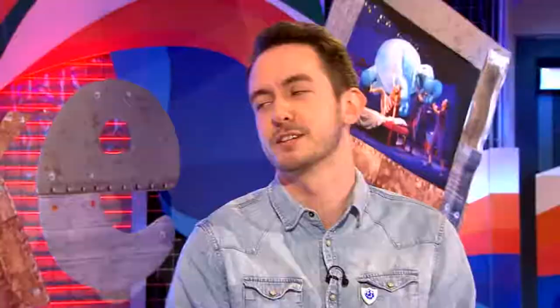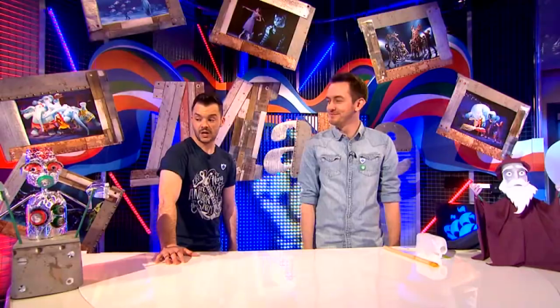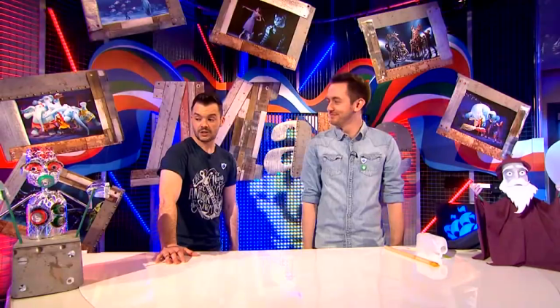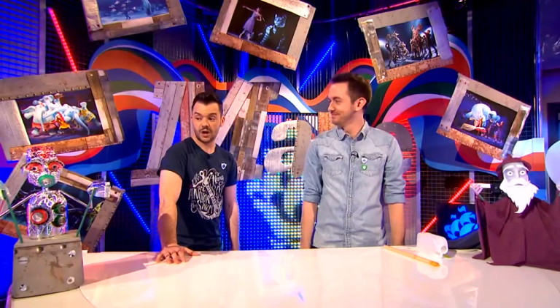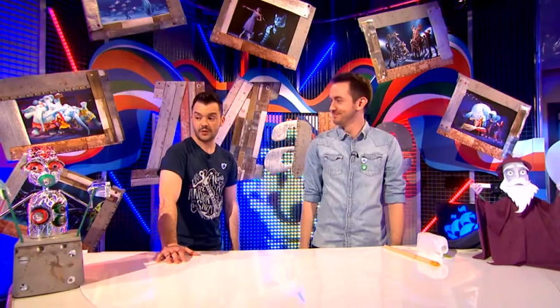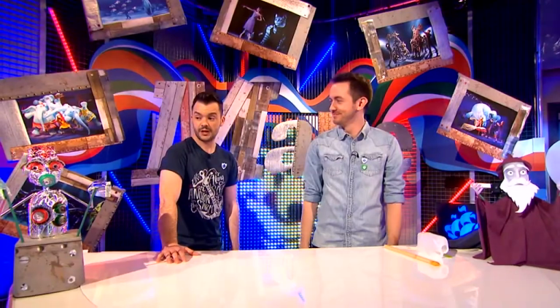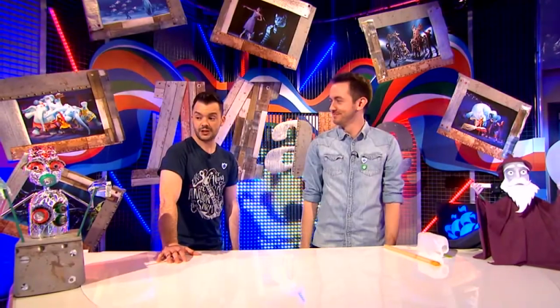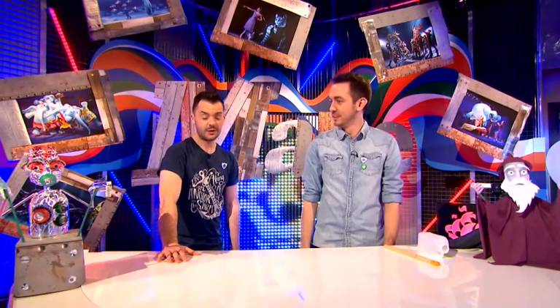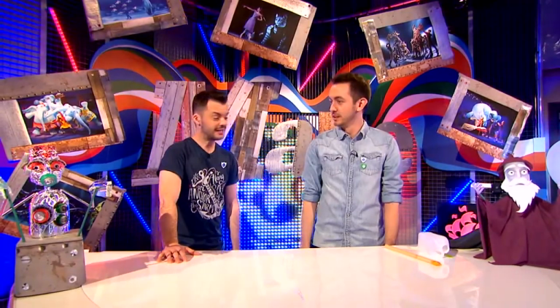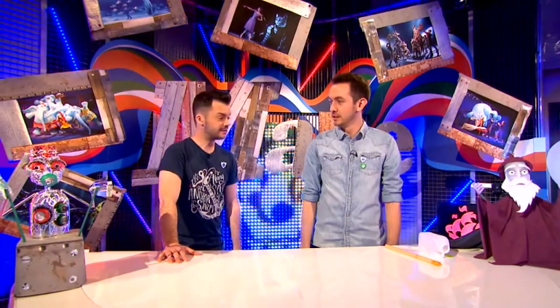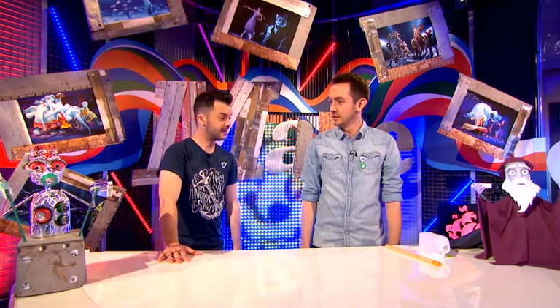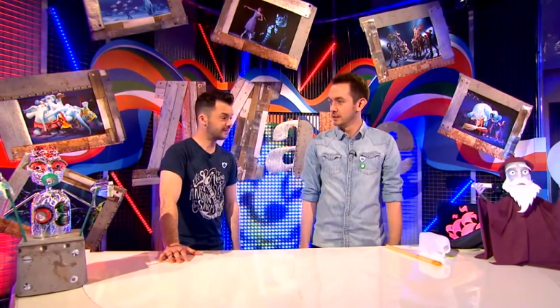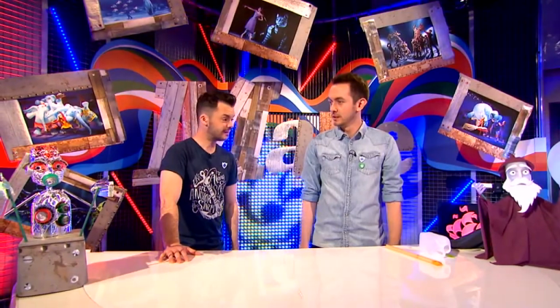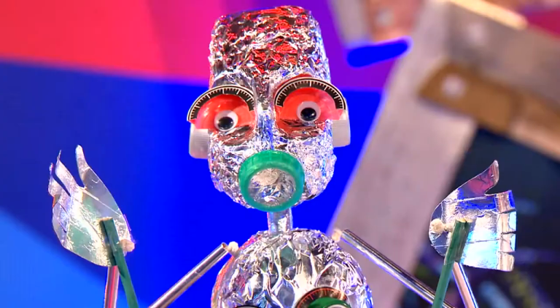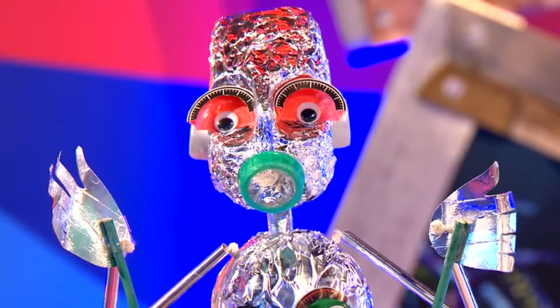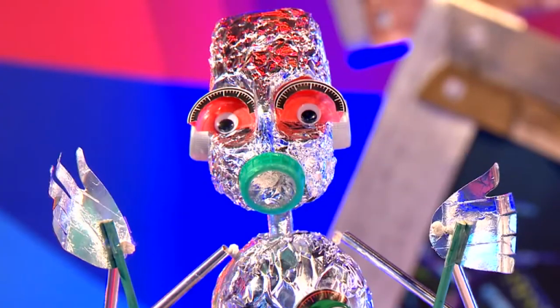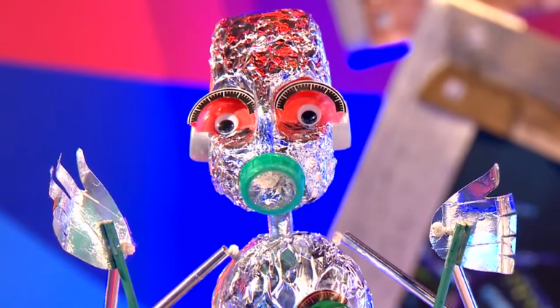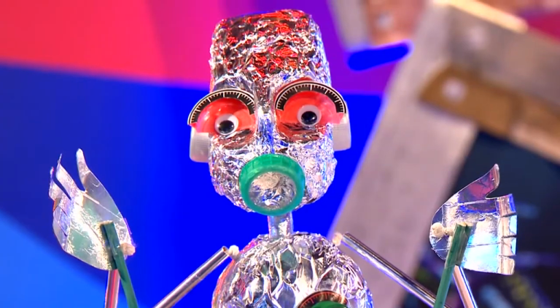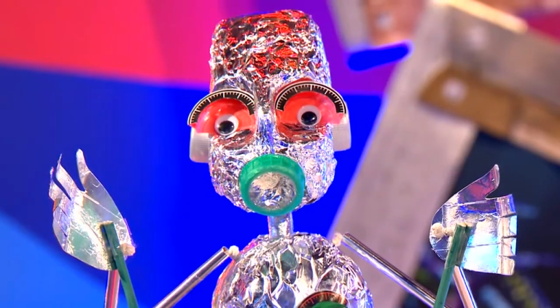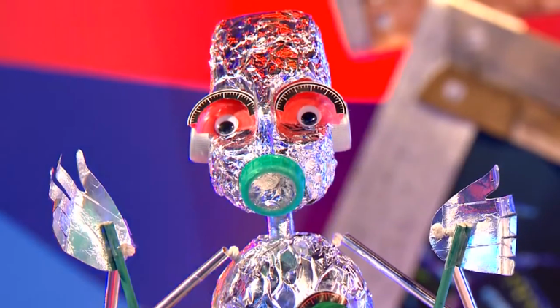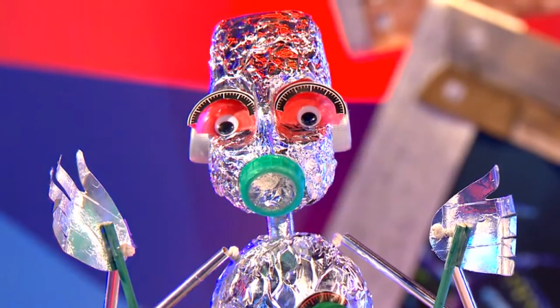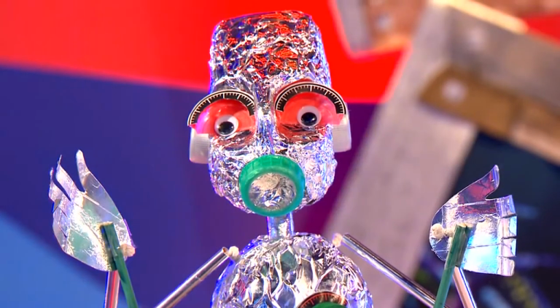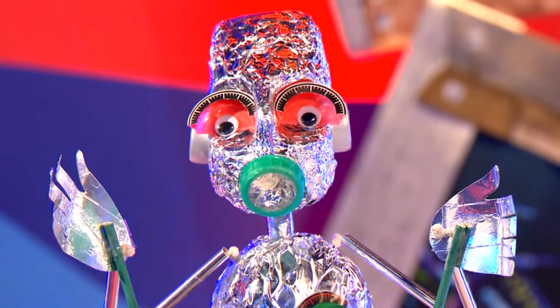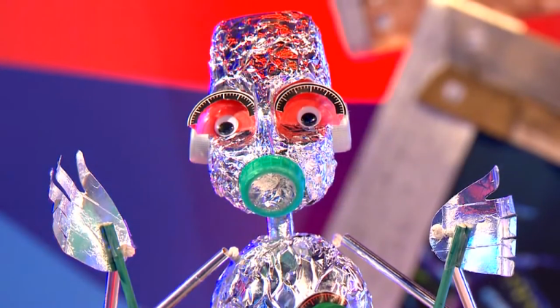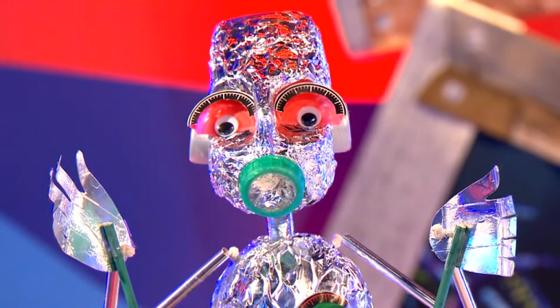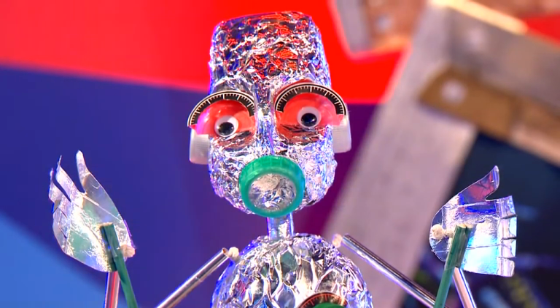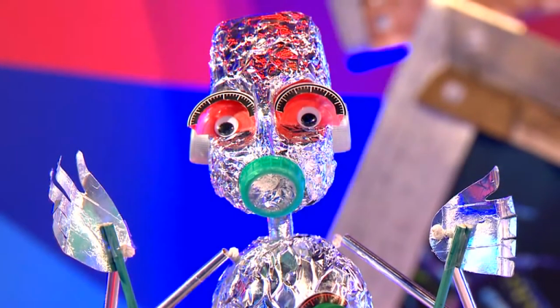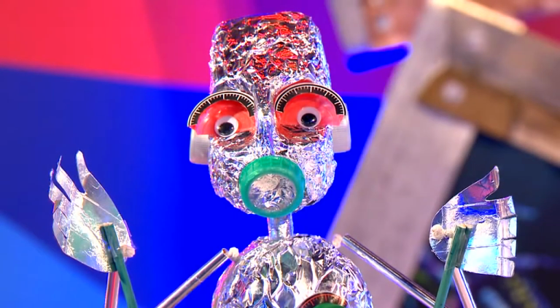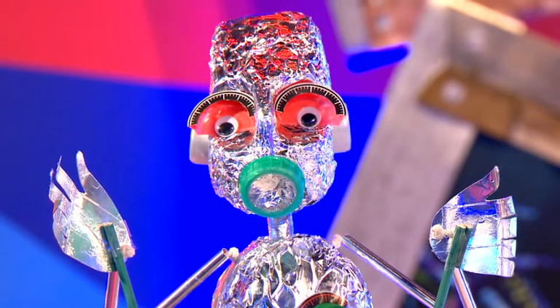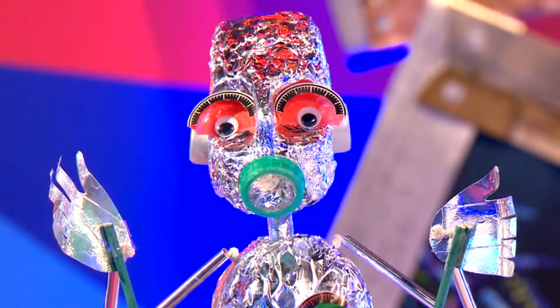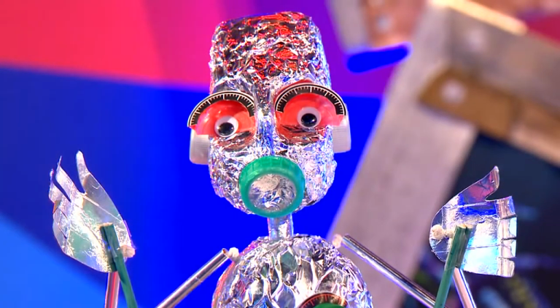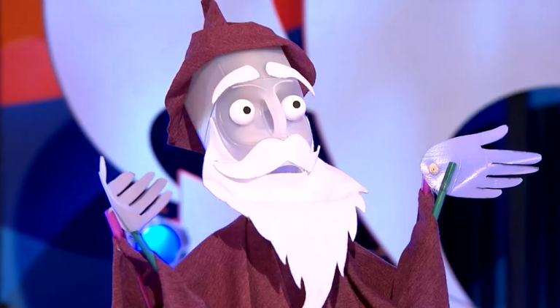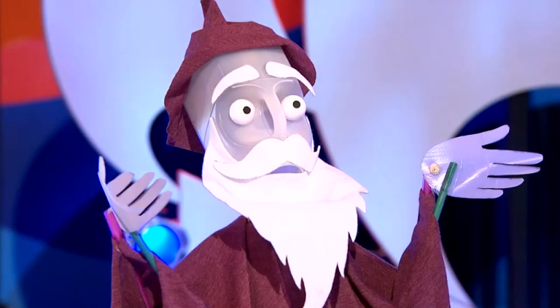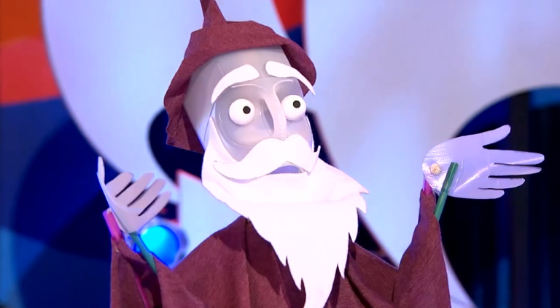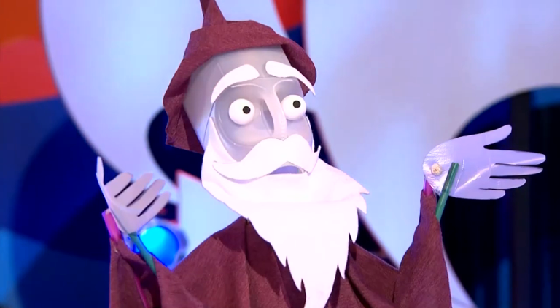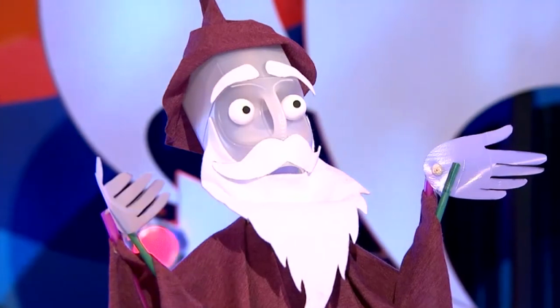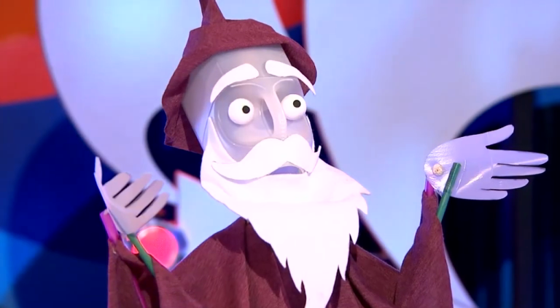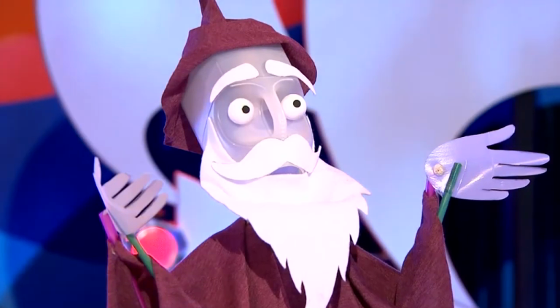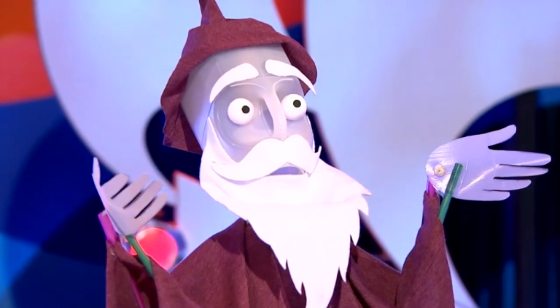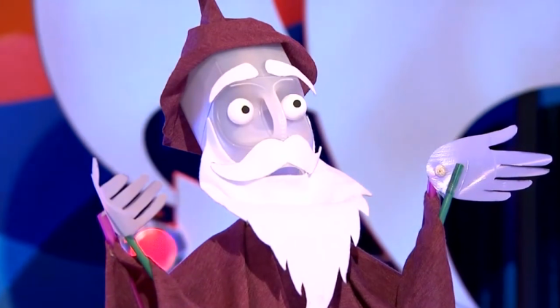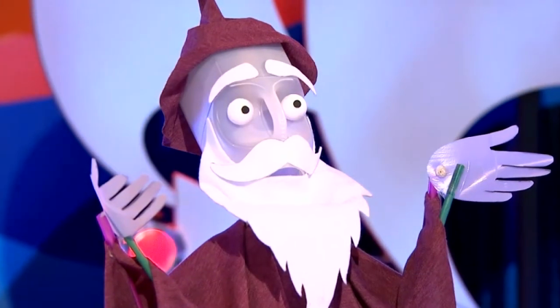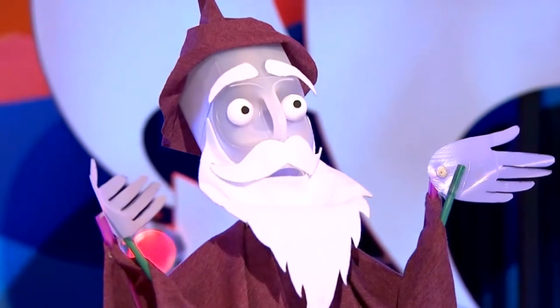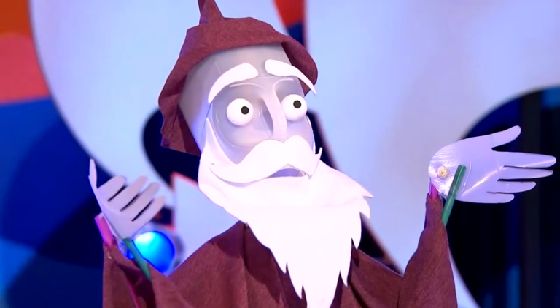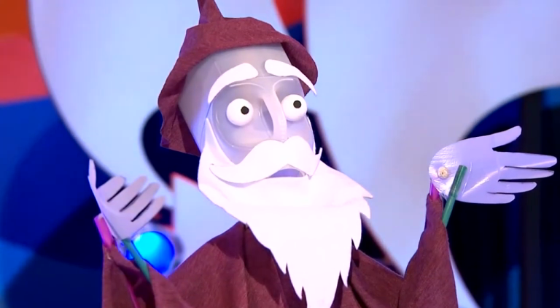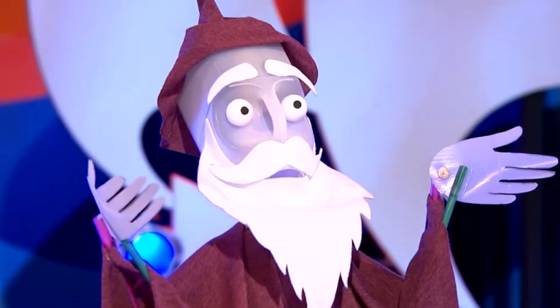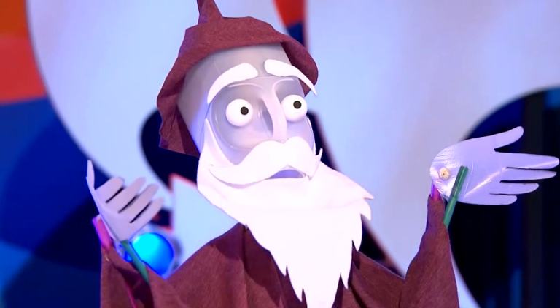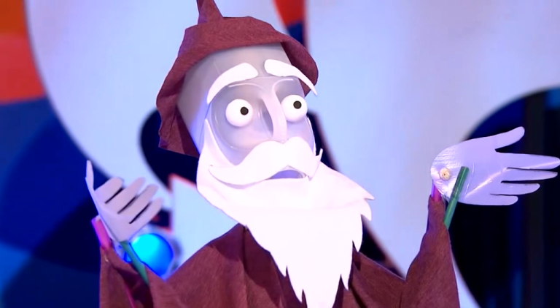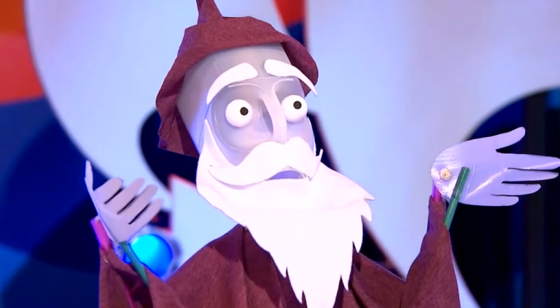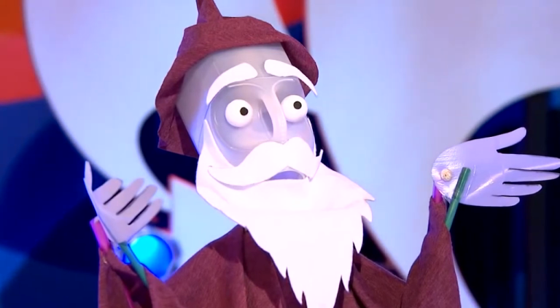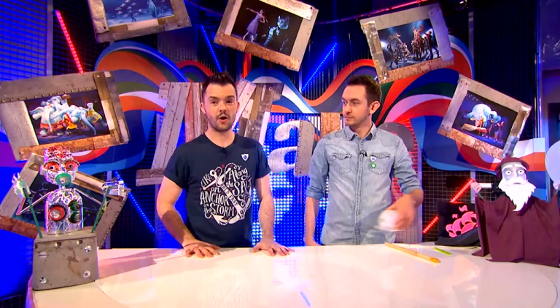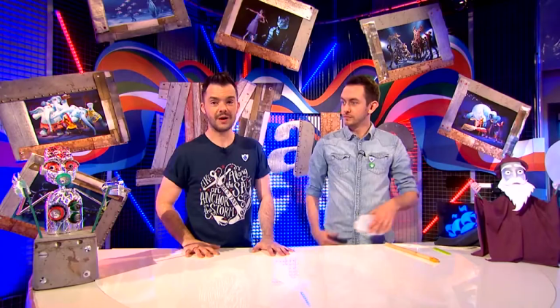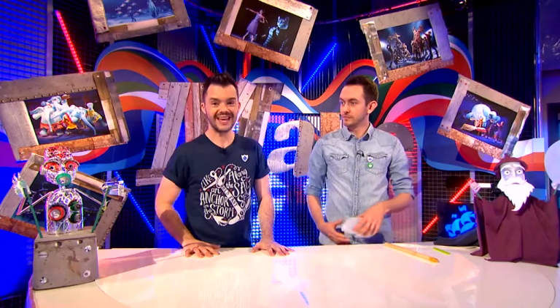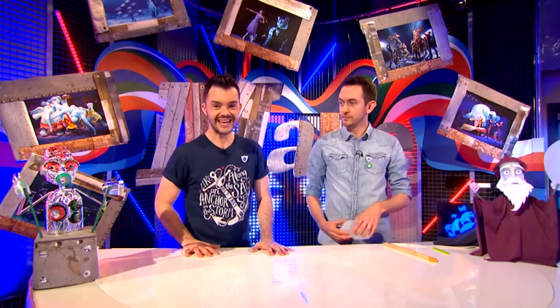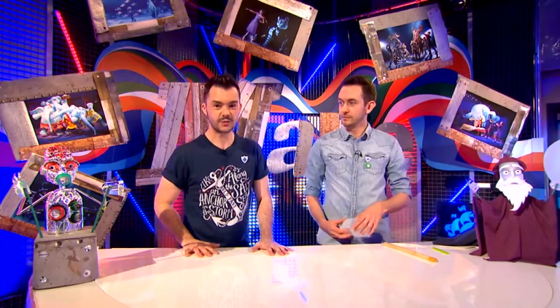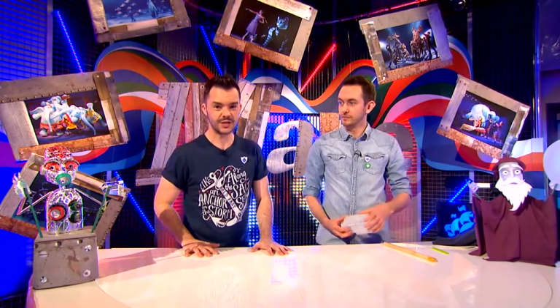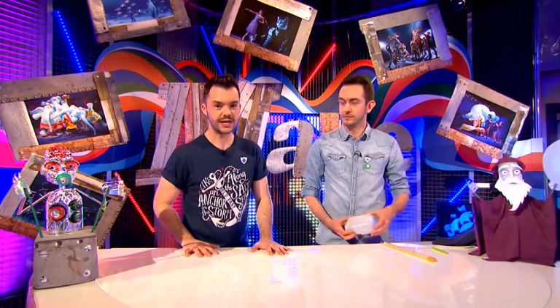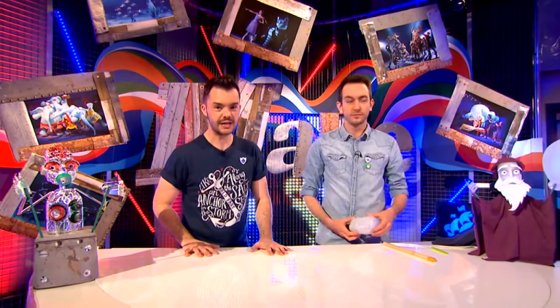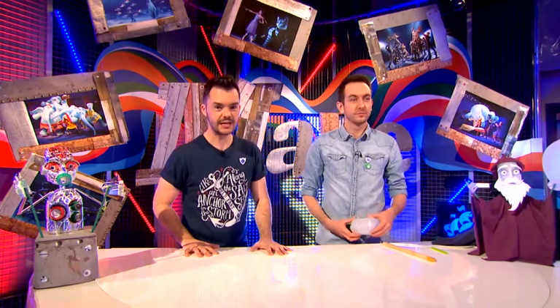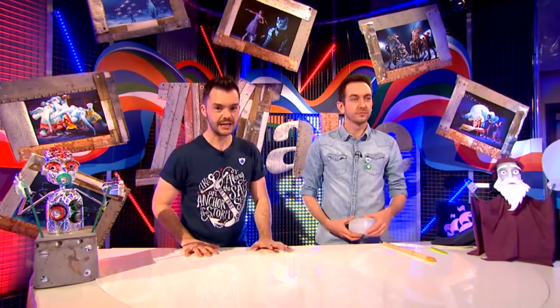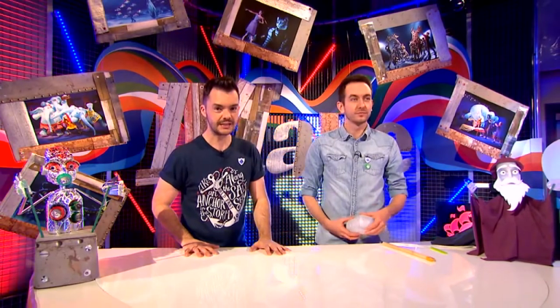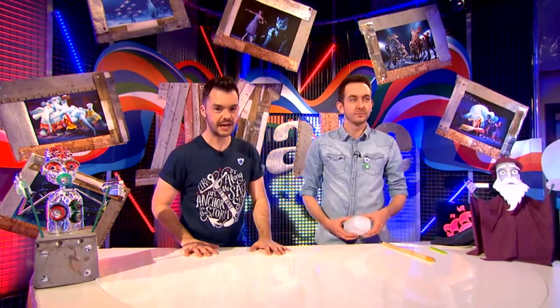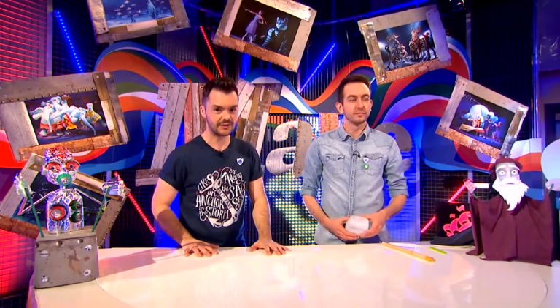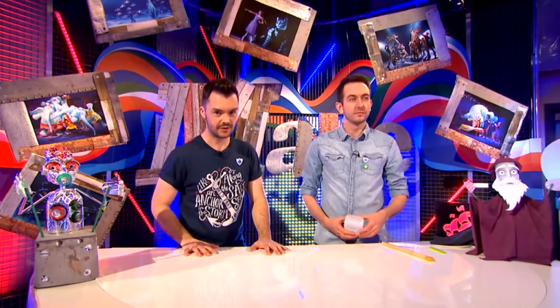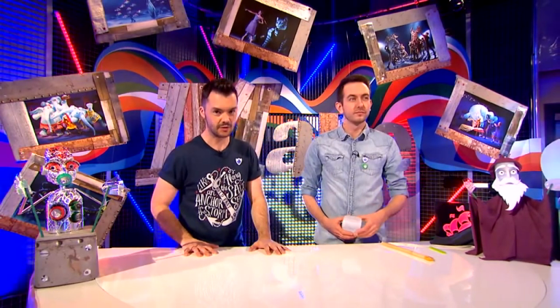You're going to show us how to make these puppets, which are exclusively made for this show today. If you want to join in at home, here's what you're going to need to get involved.